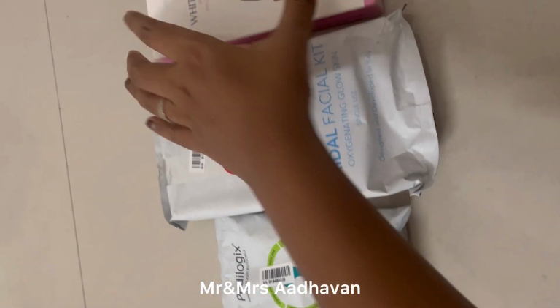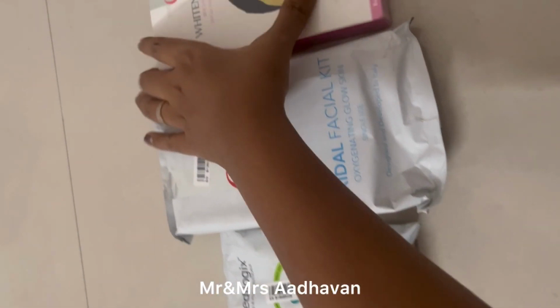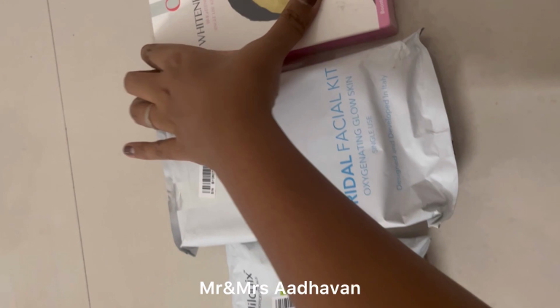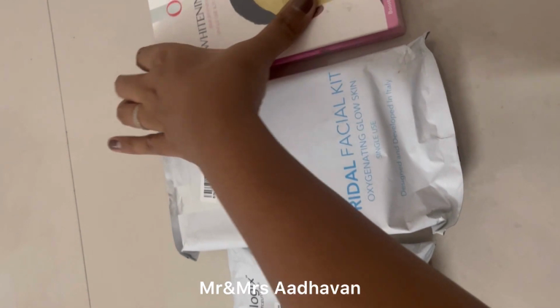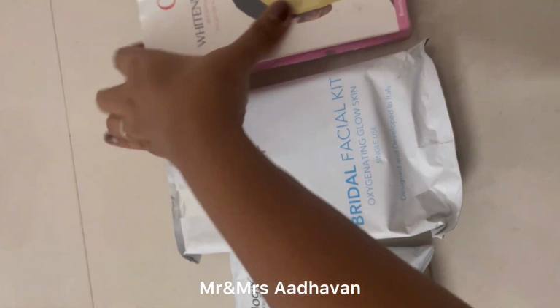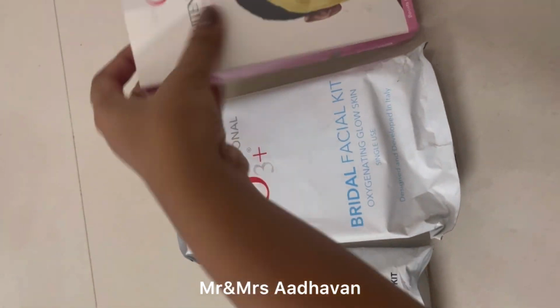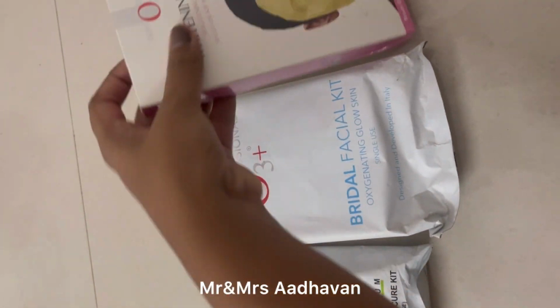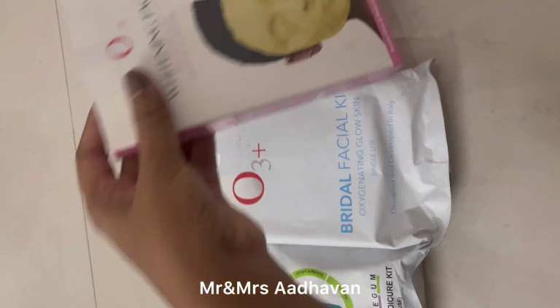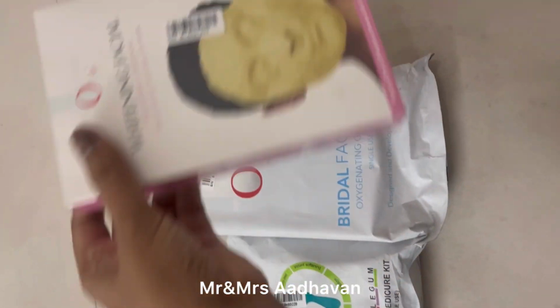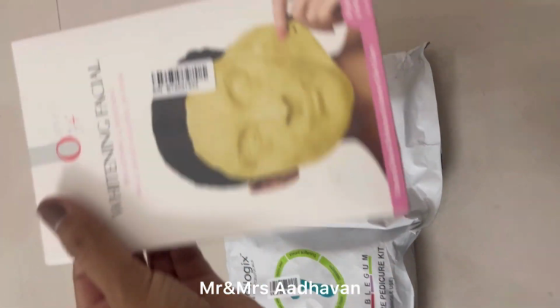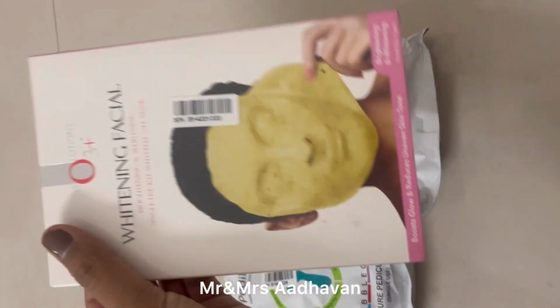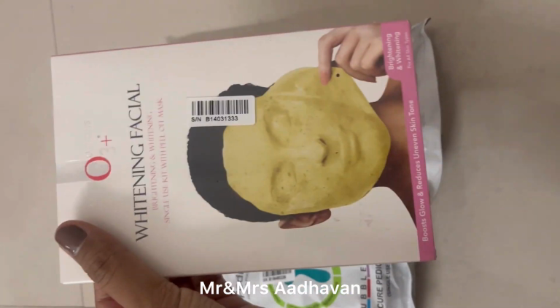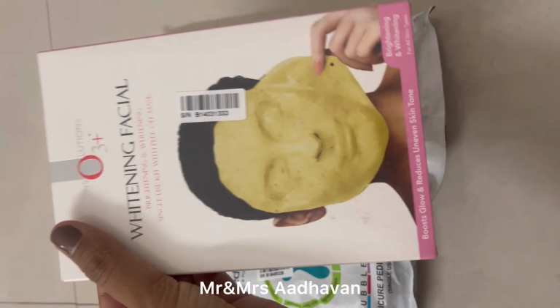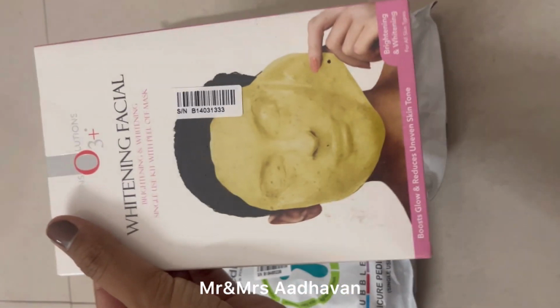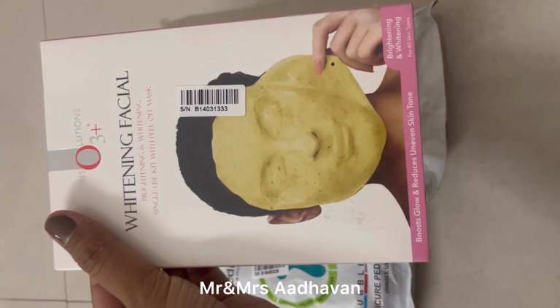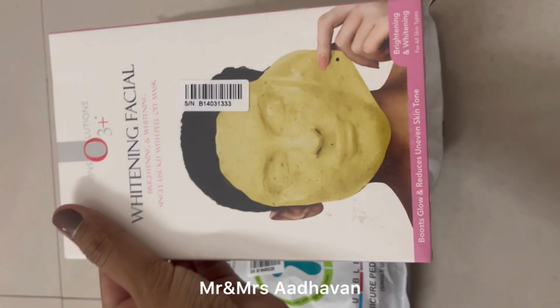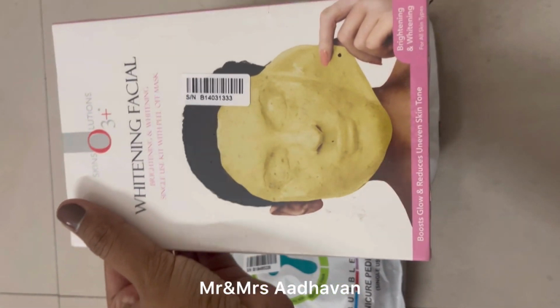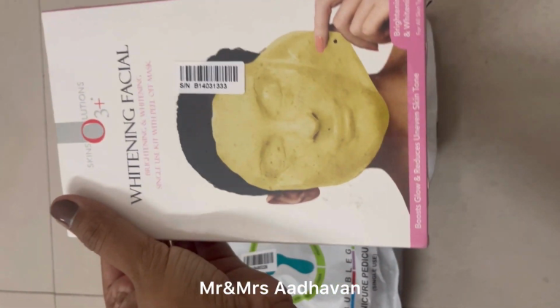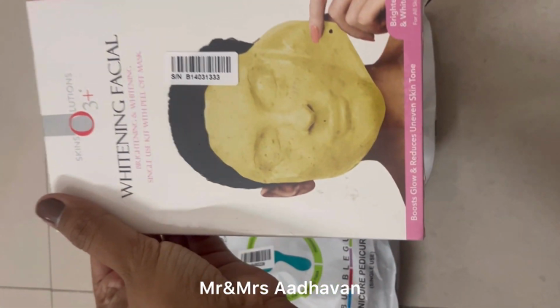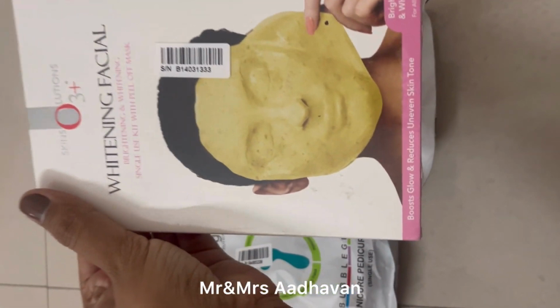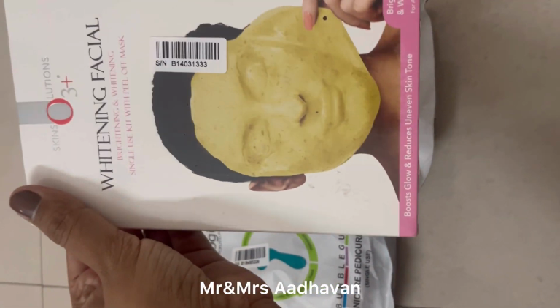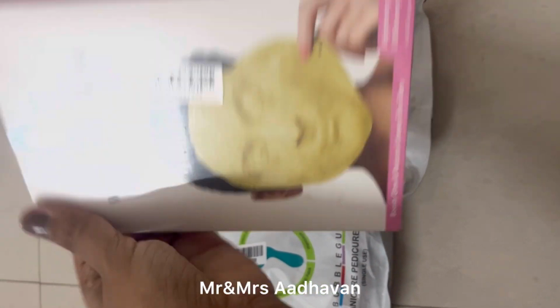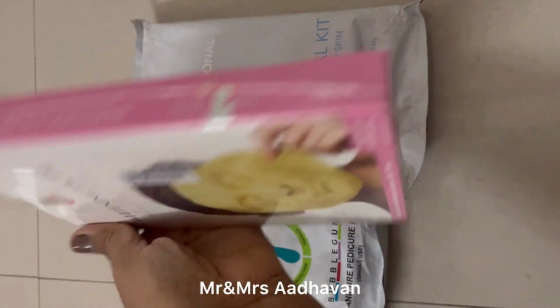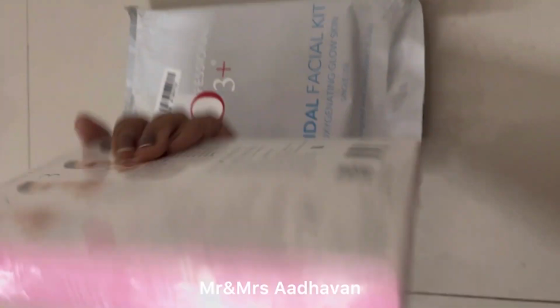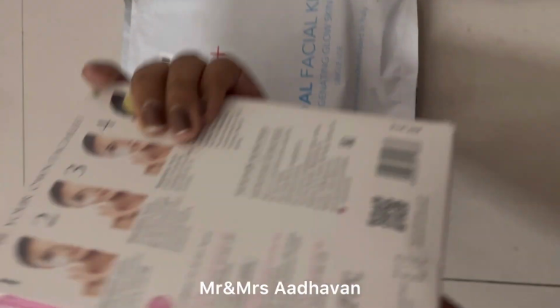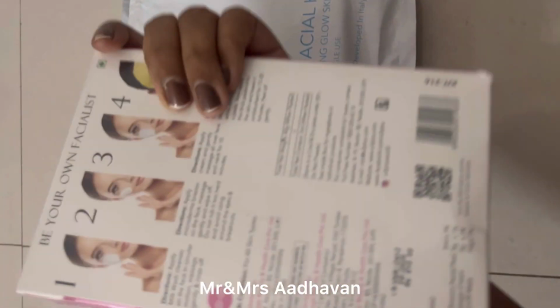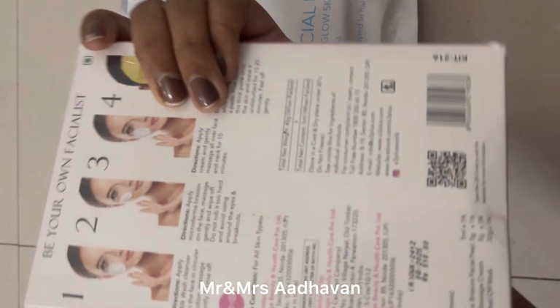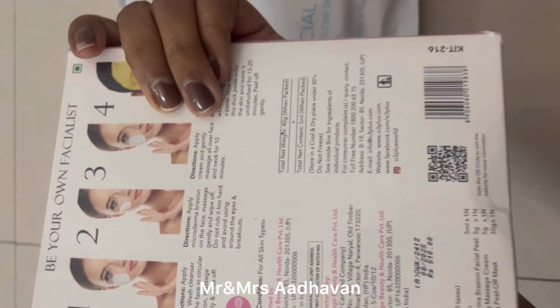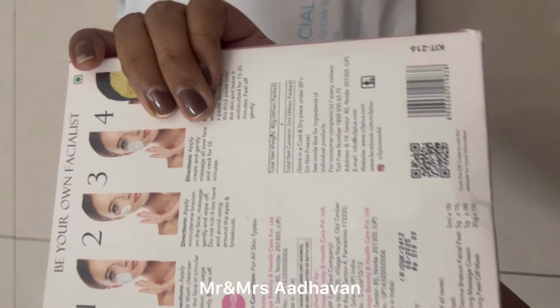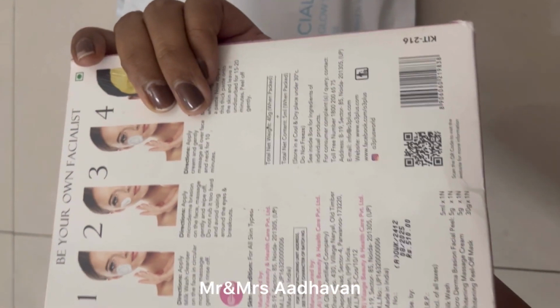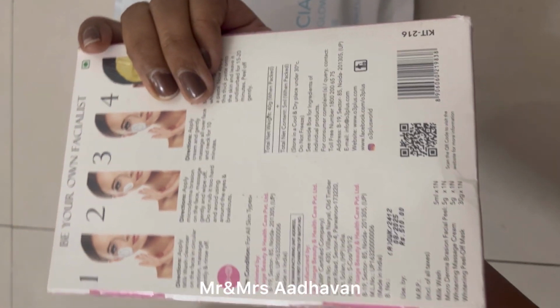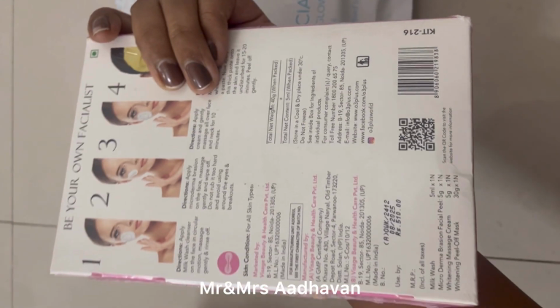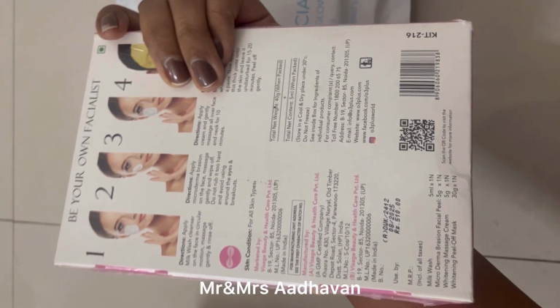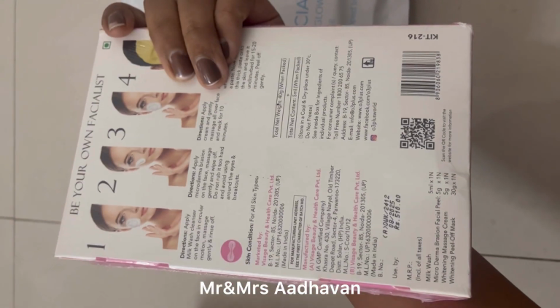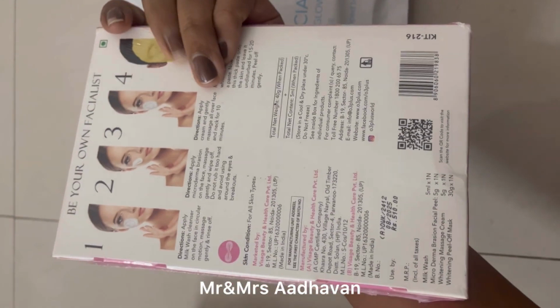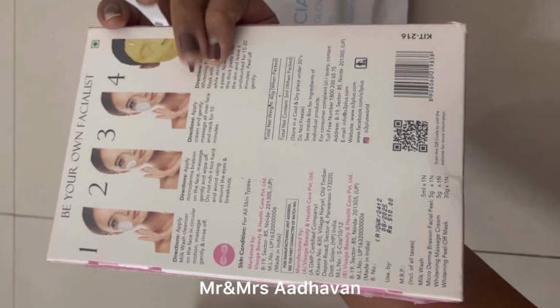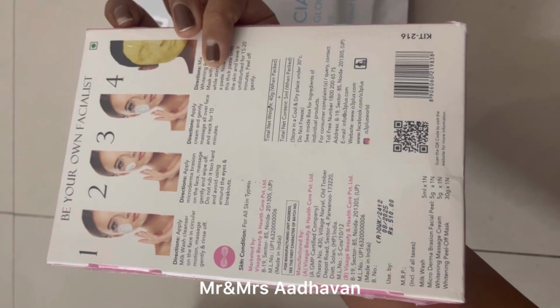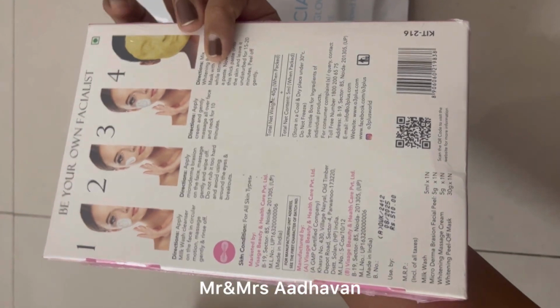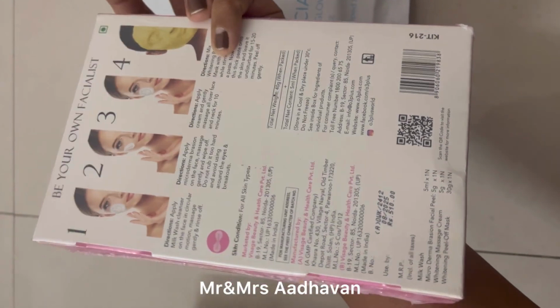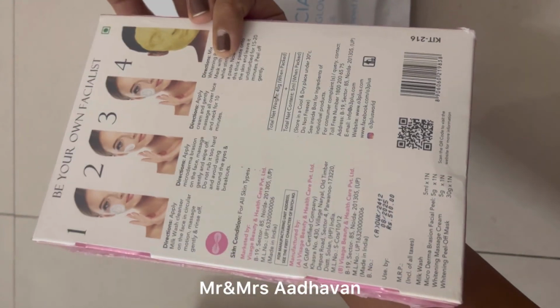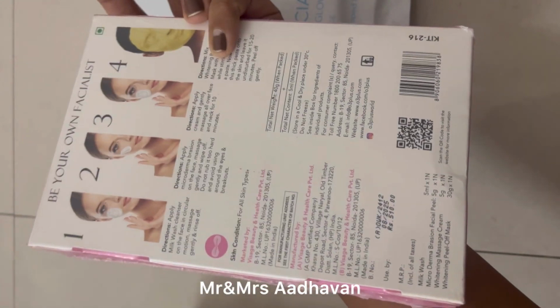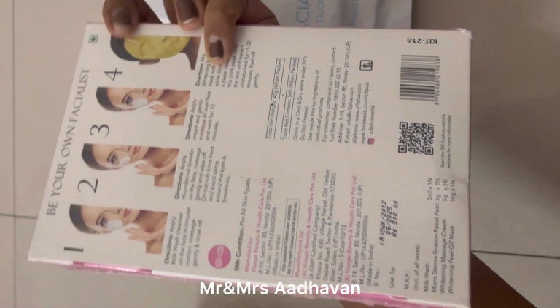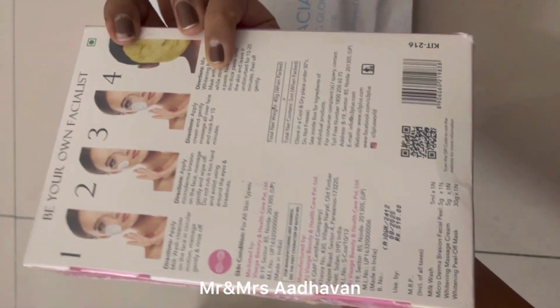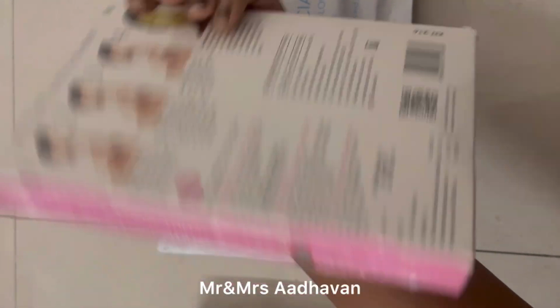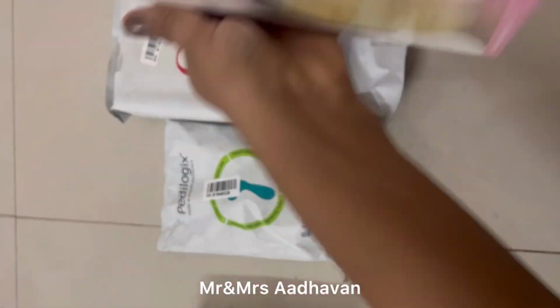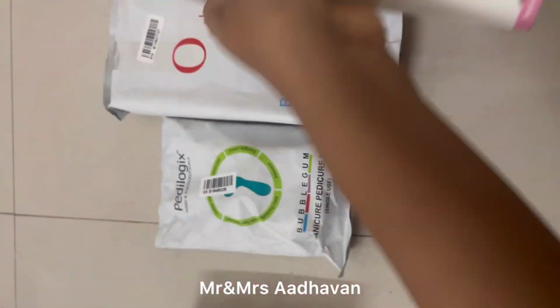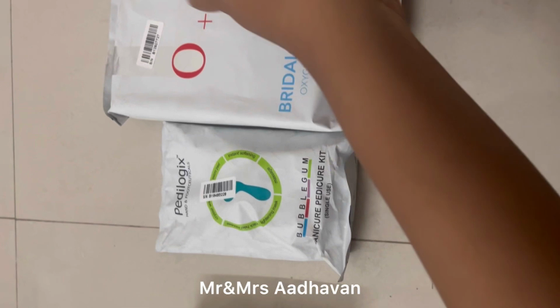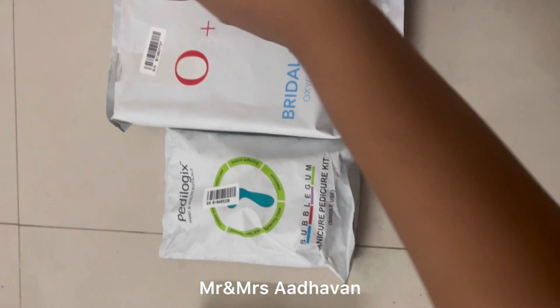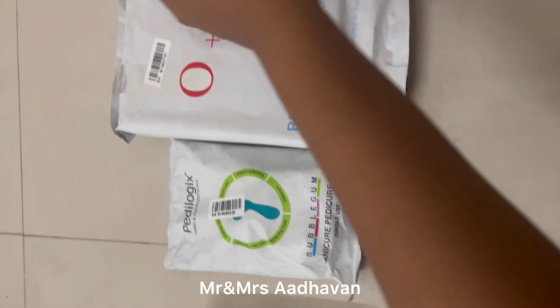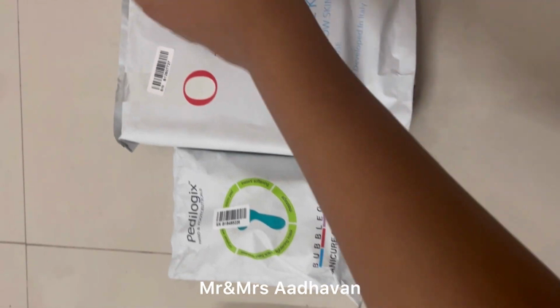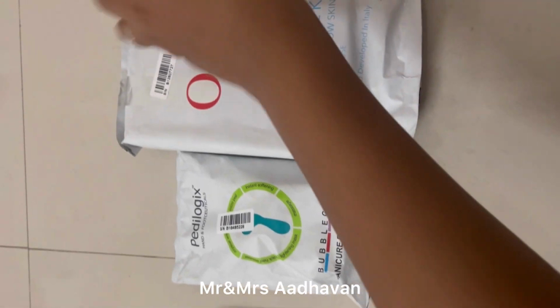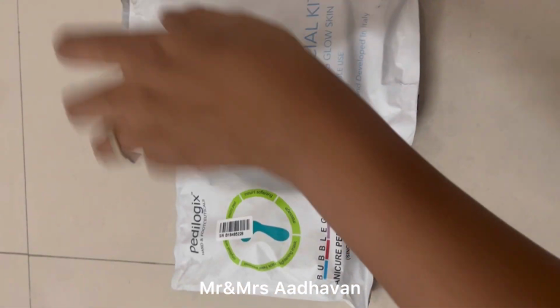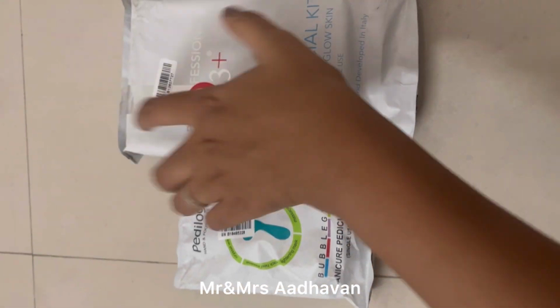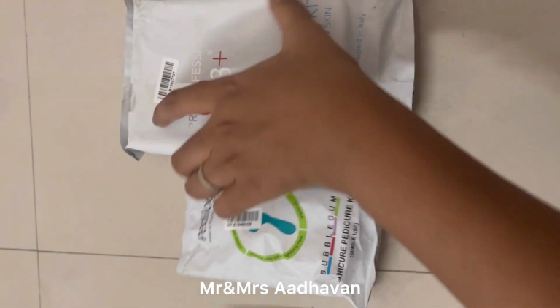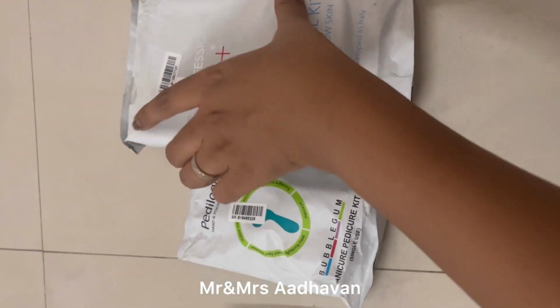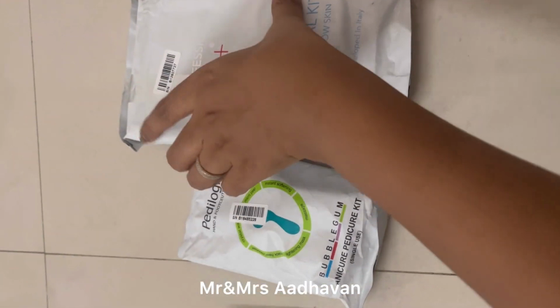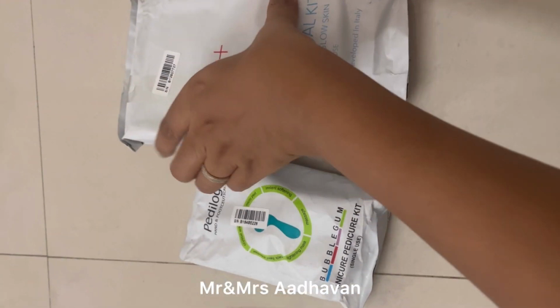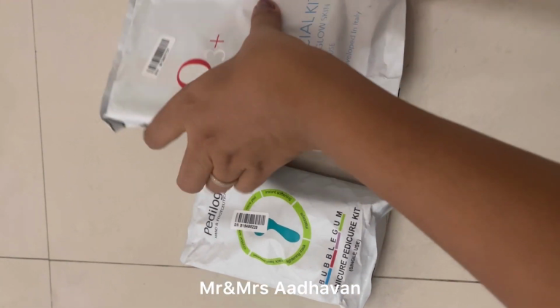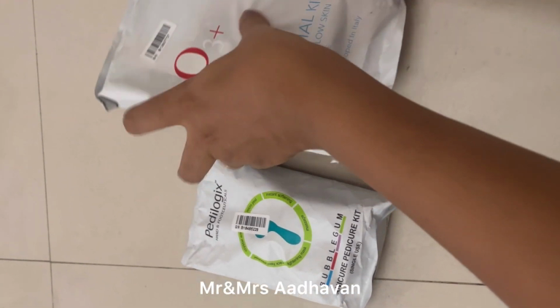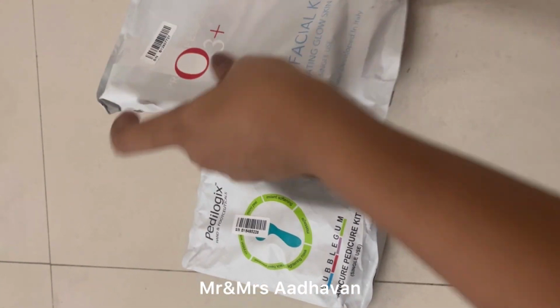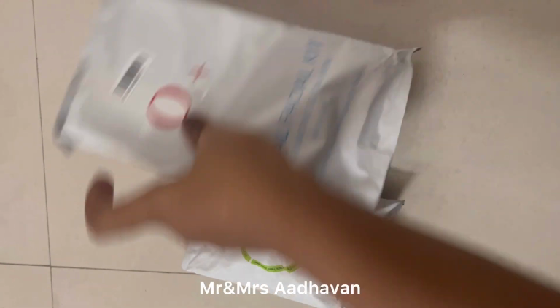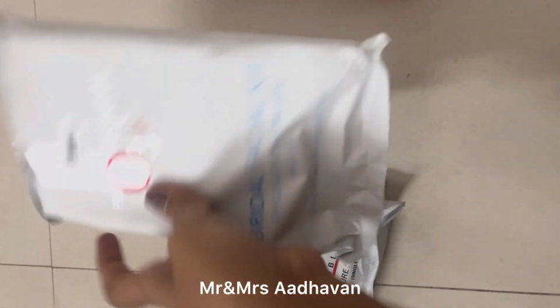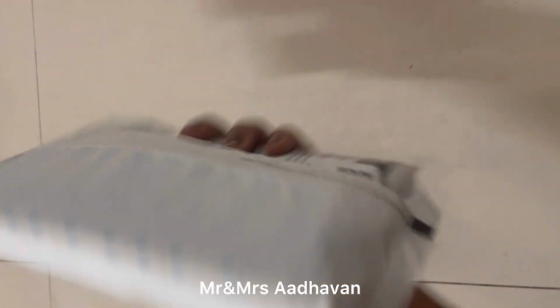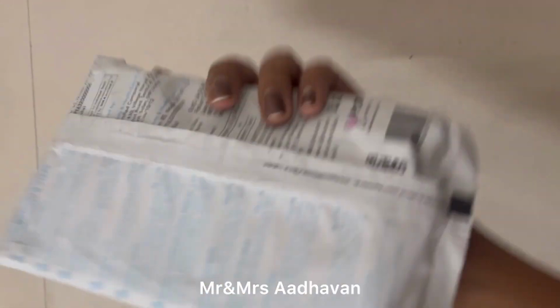This is a facial kit. There are four steps — actually, this is a 10-step procedure.